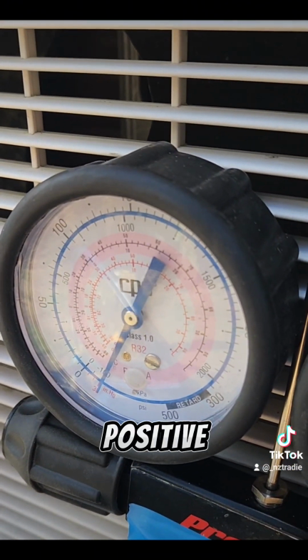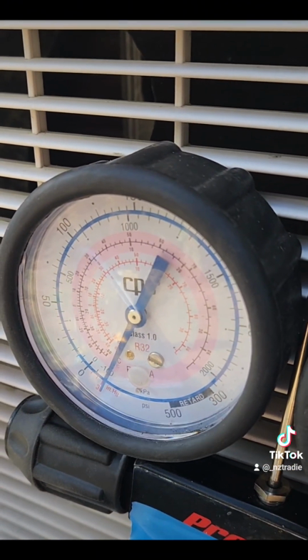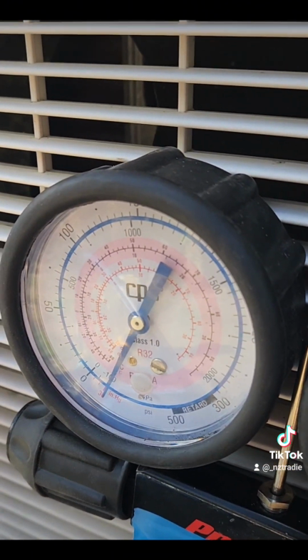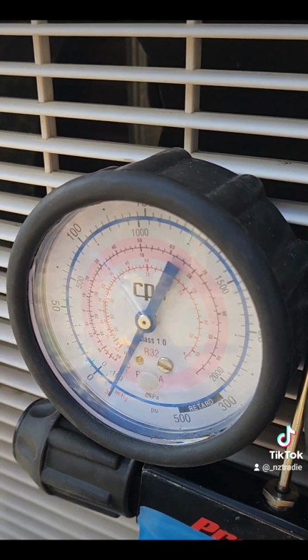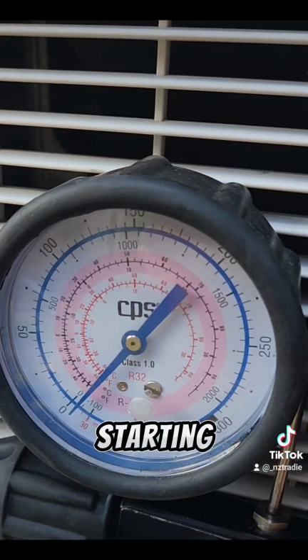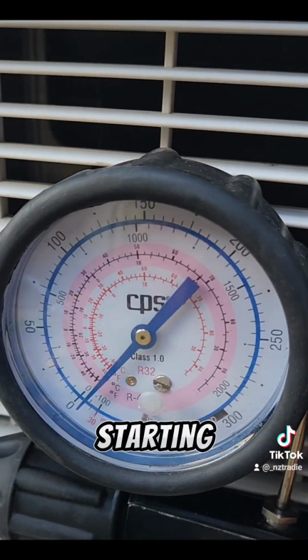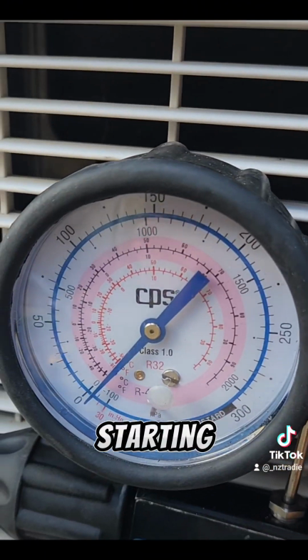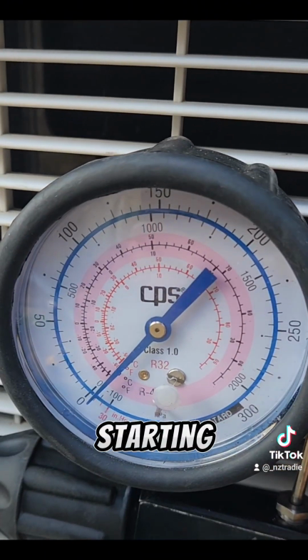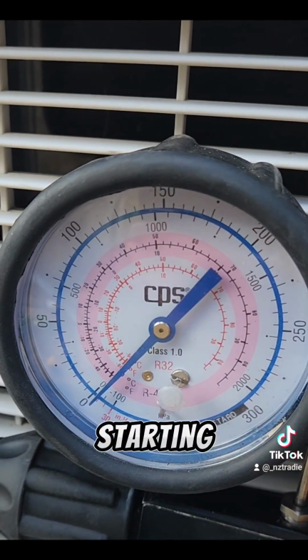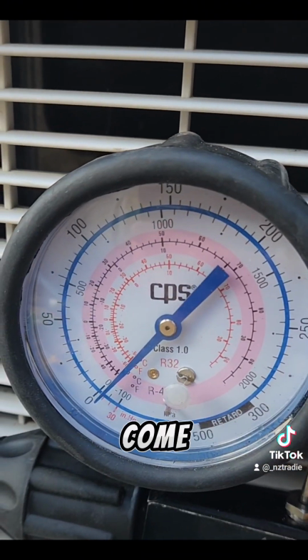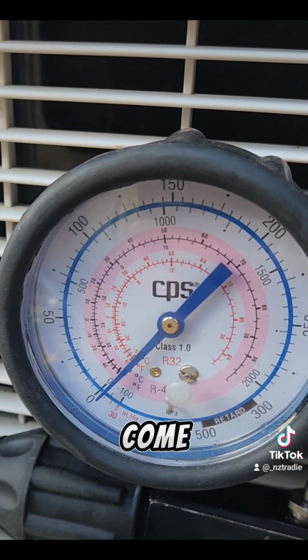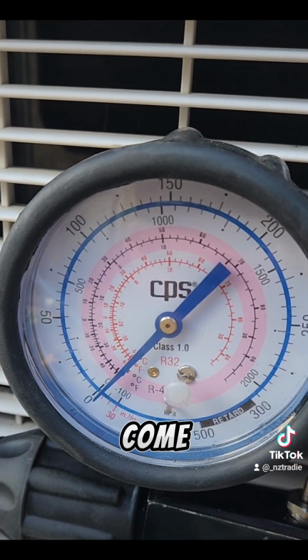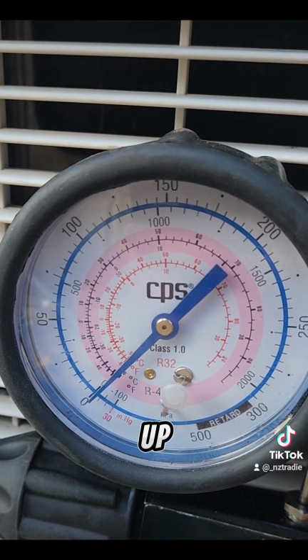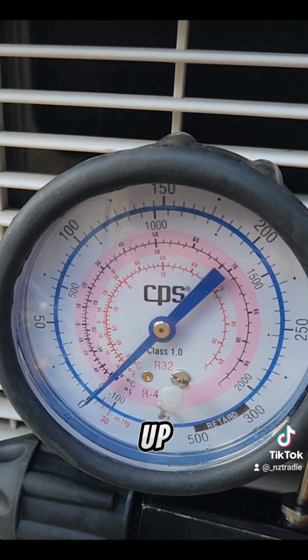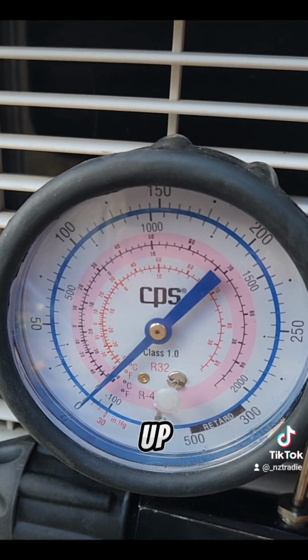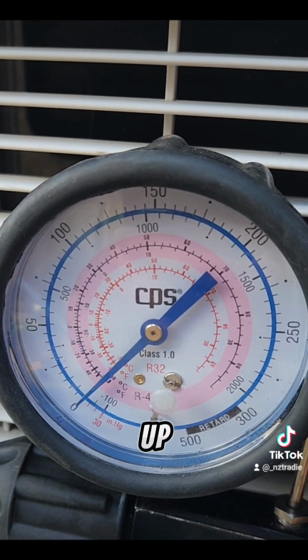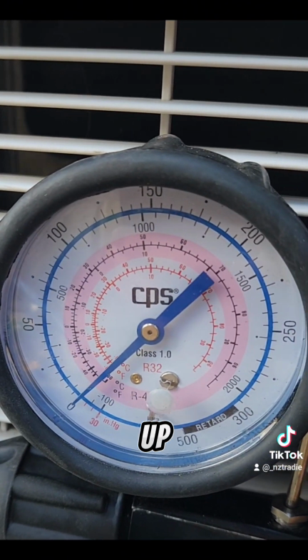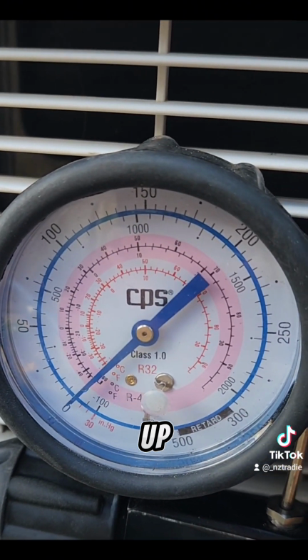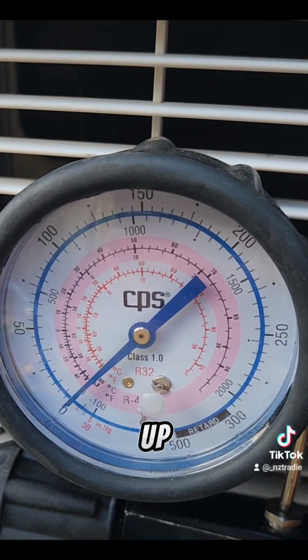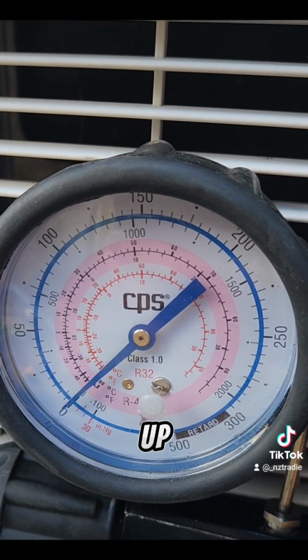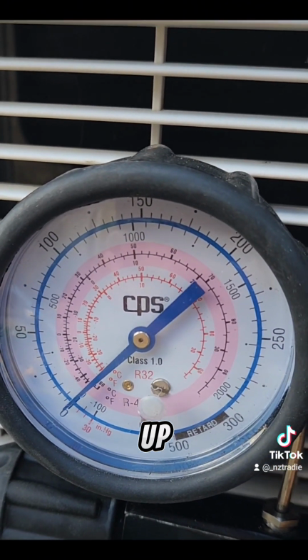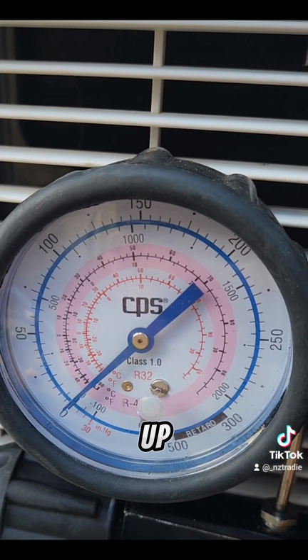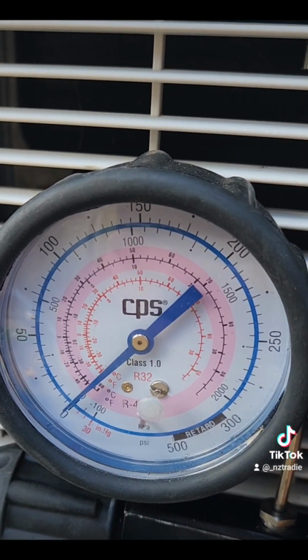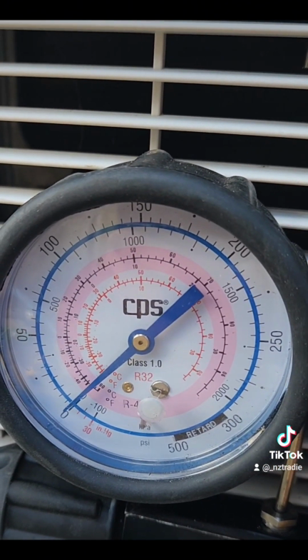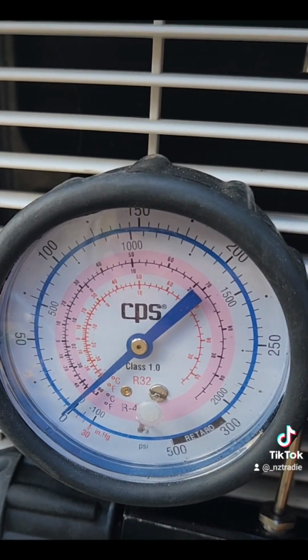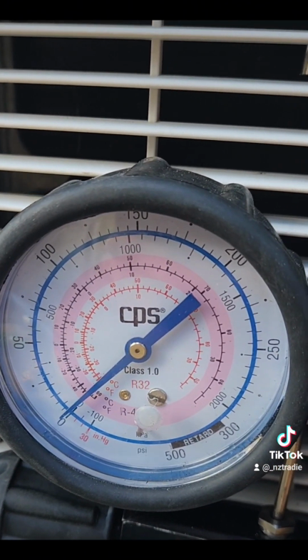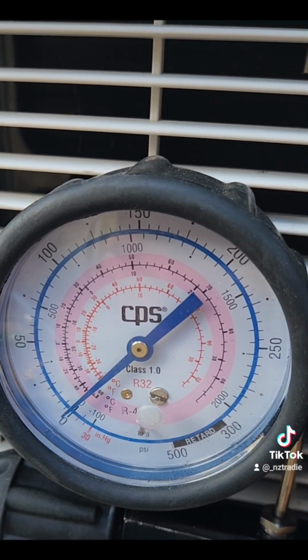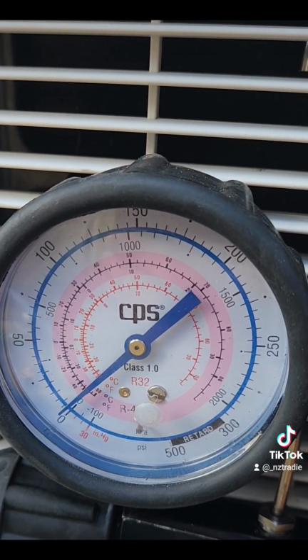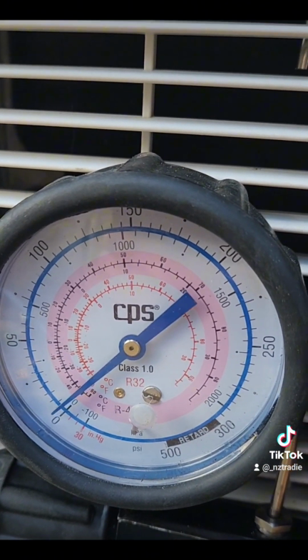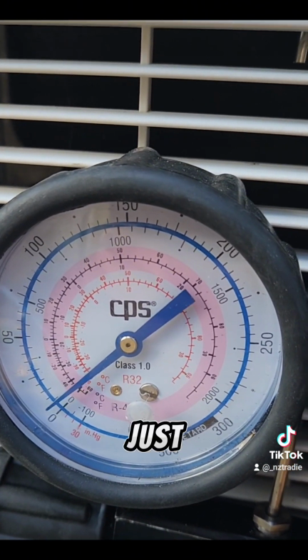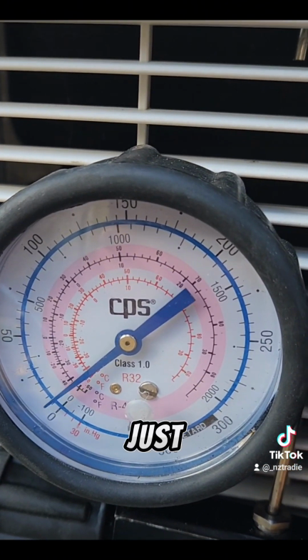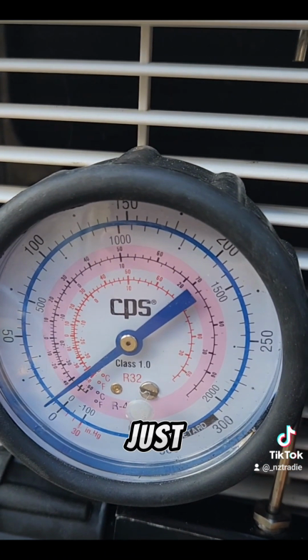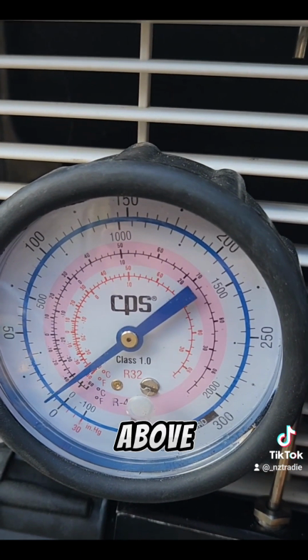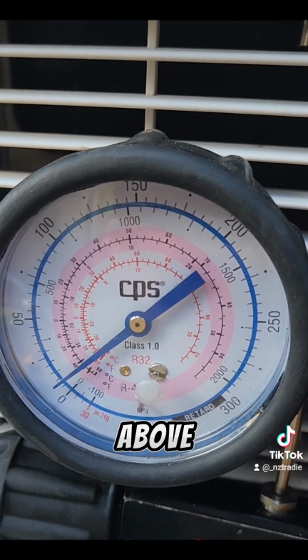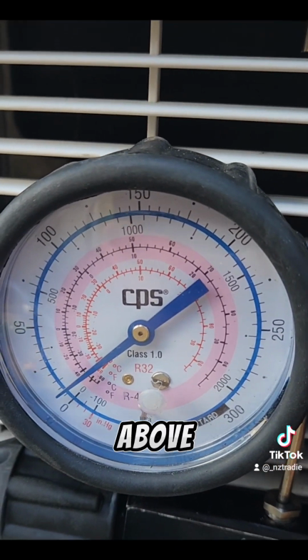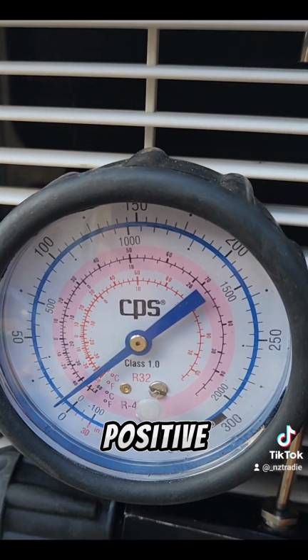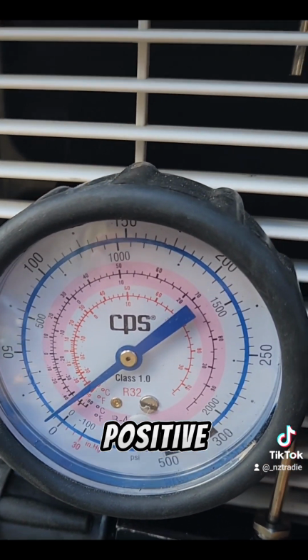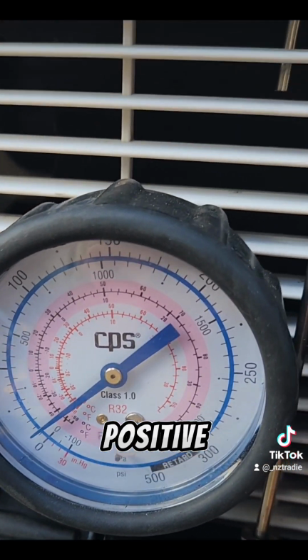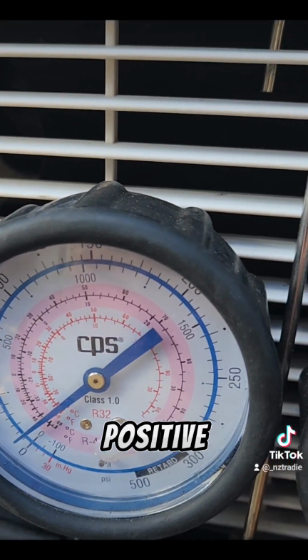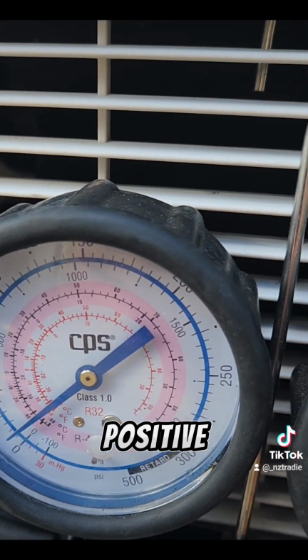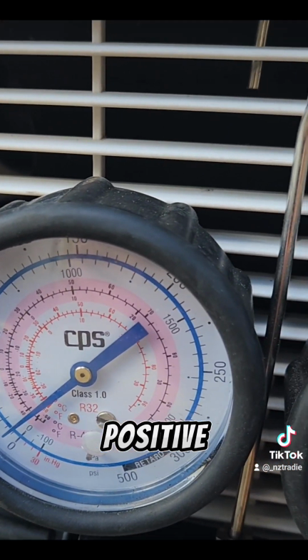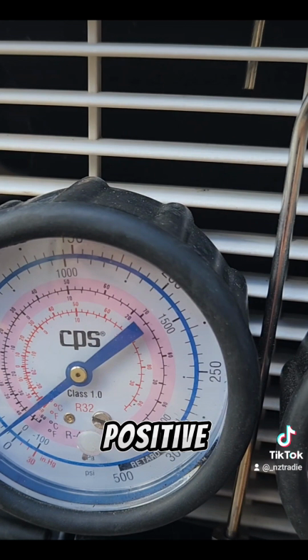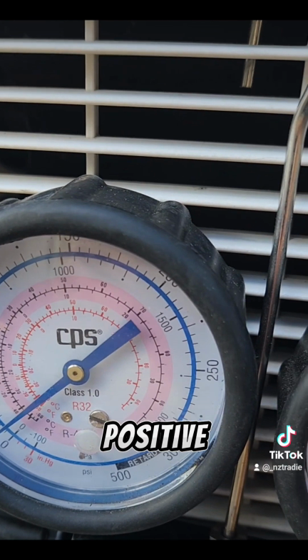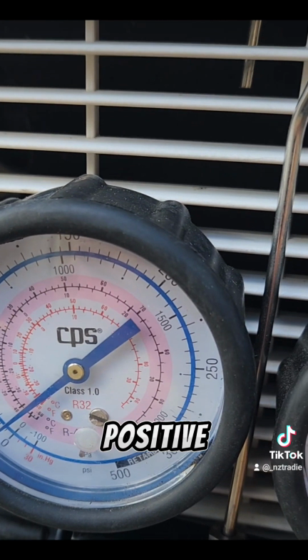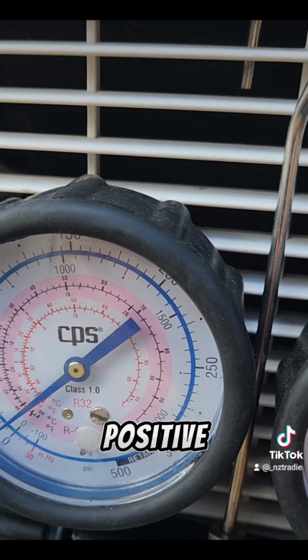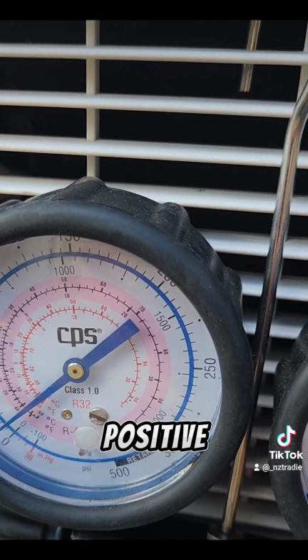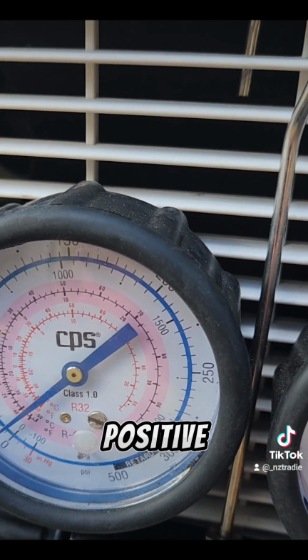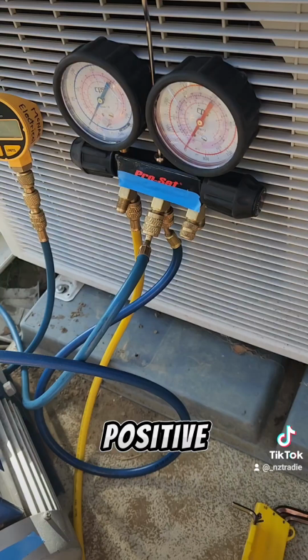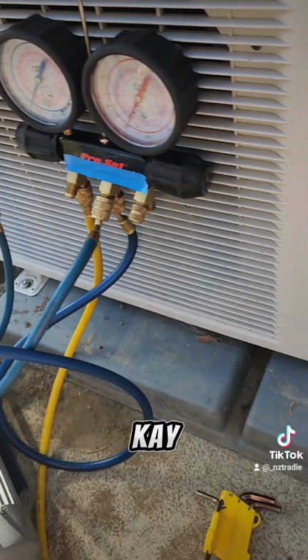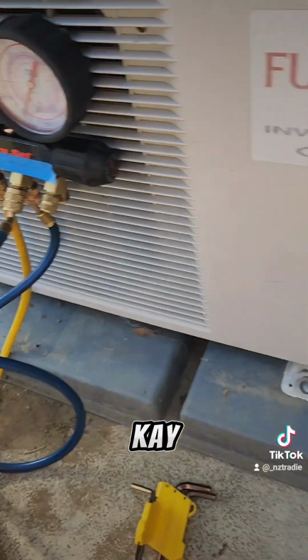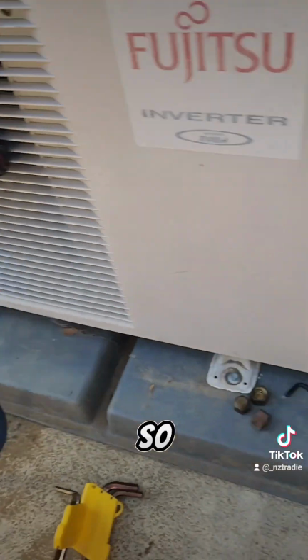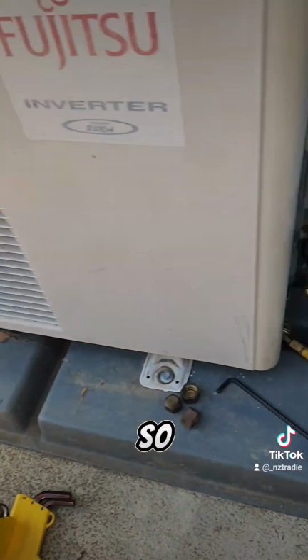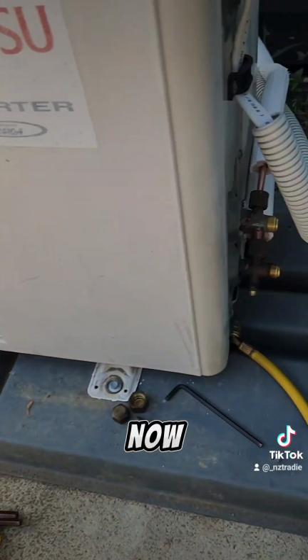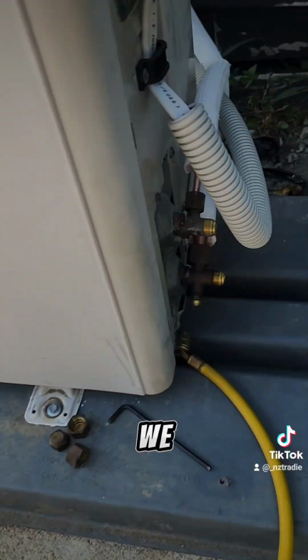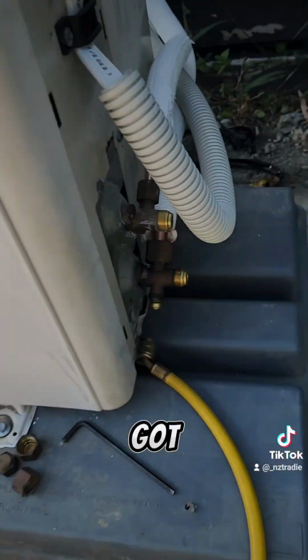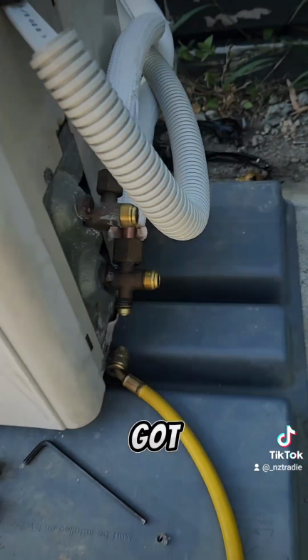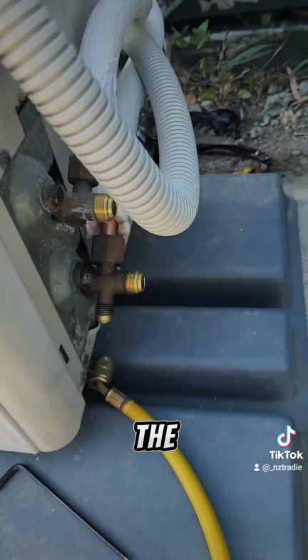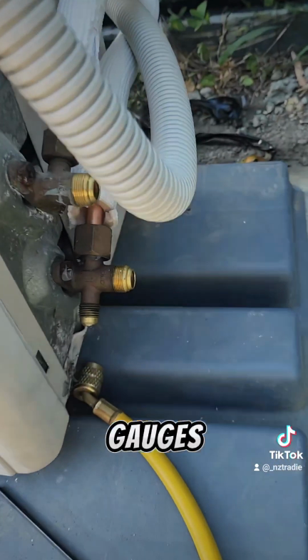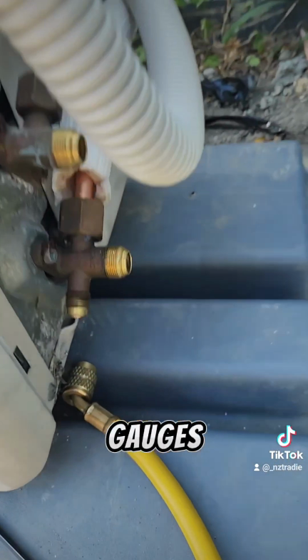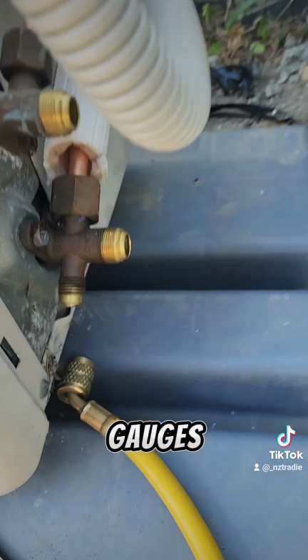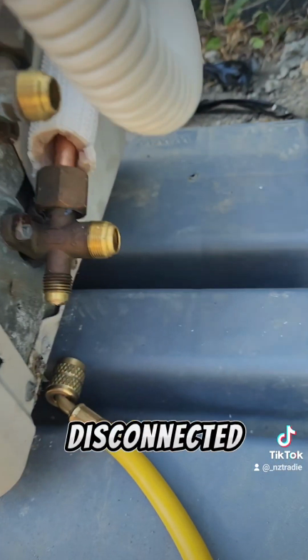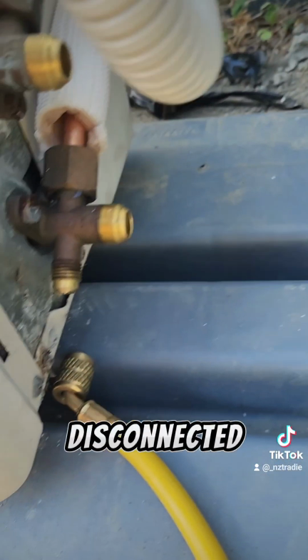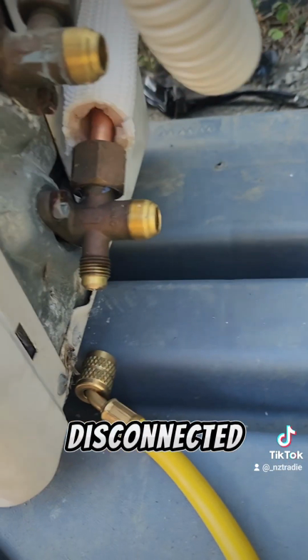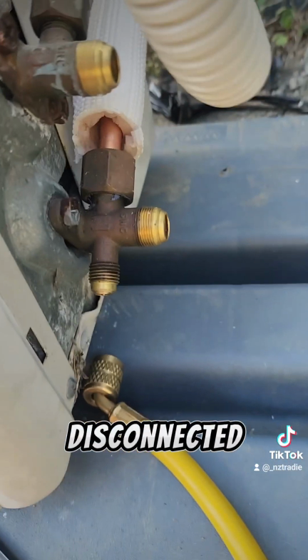It's starting to come up, just above positive. So now we've got the gauges disconnected.